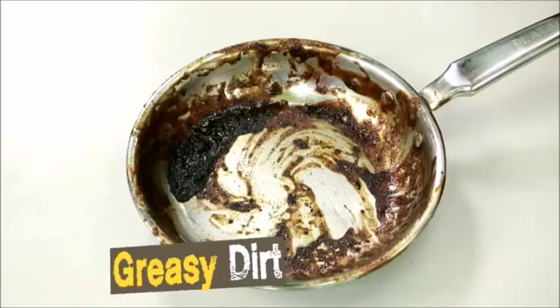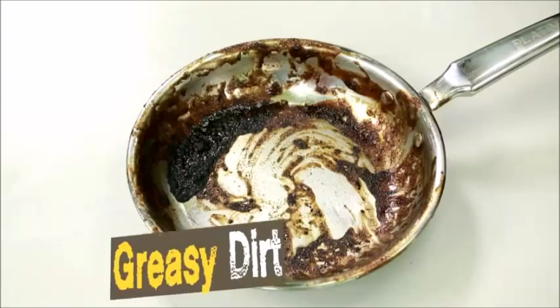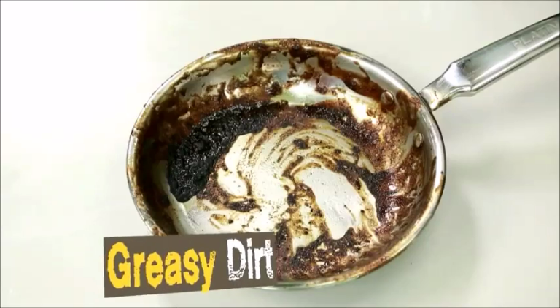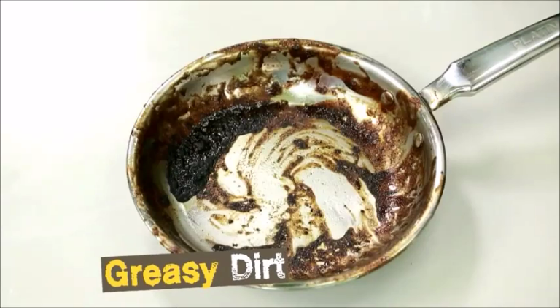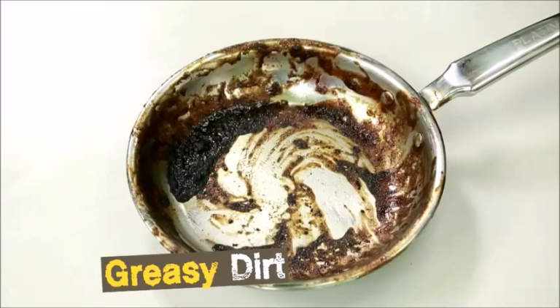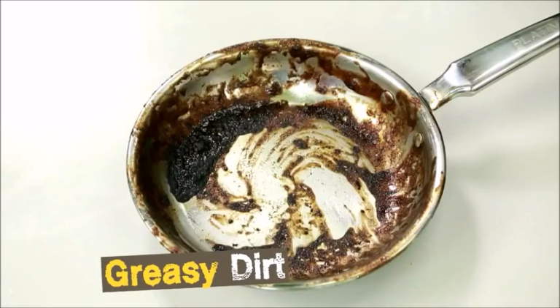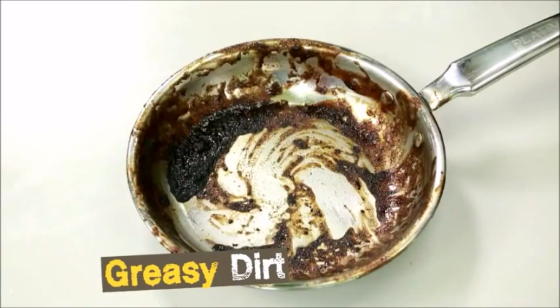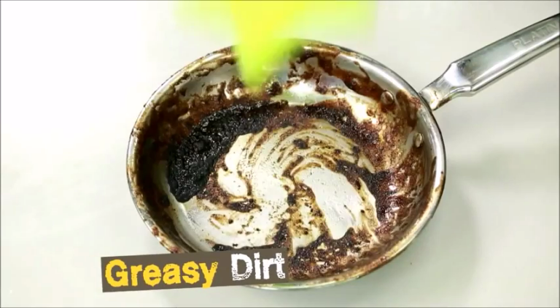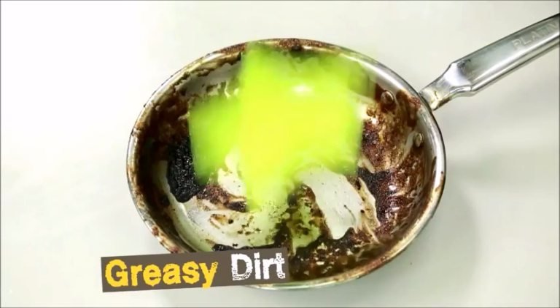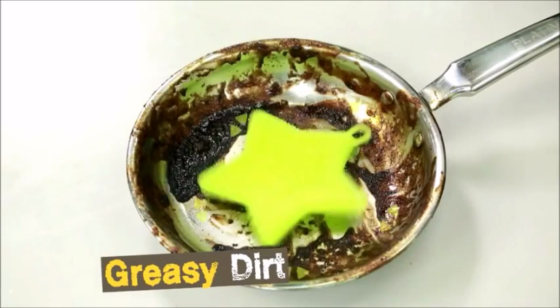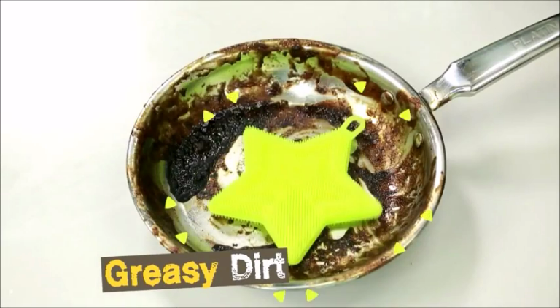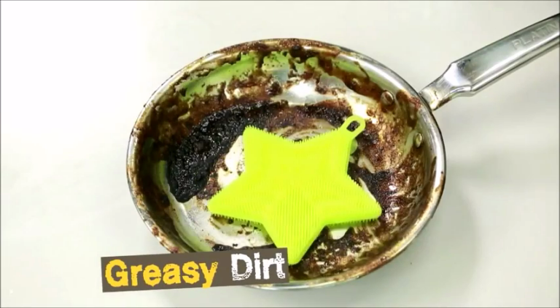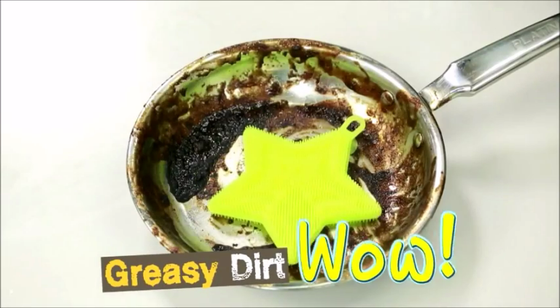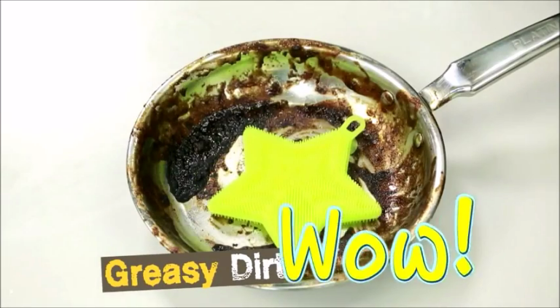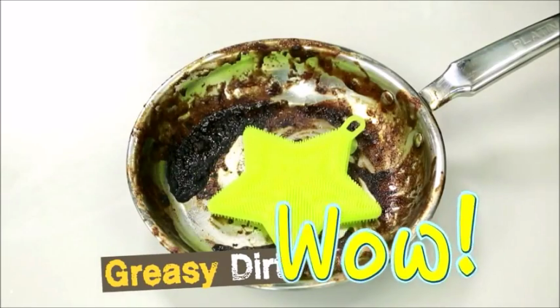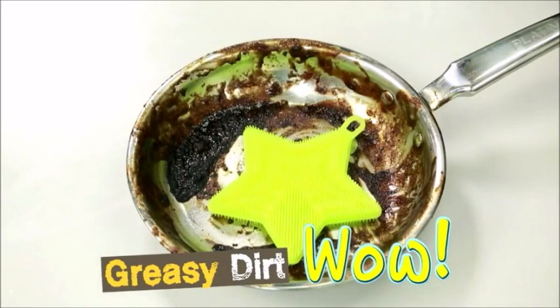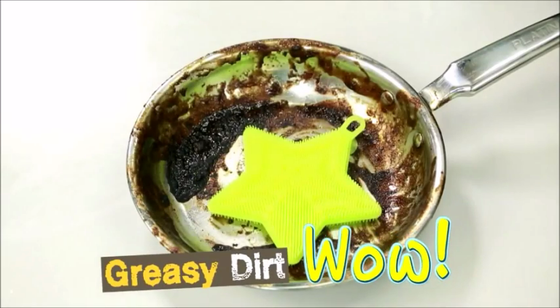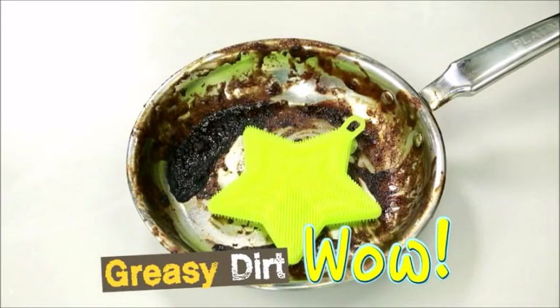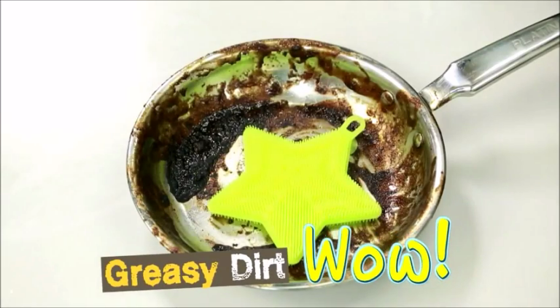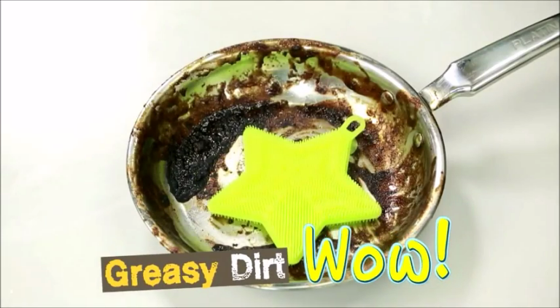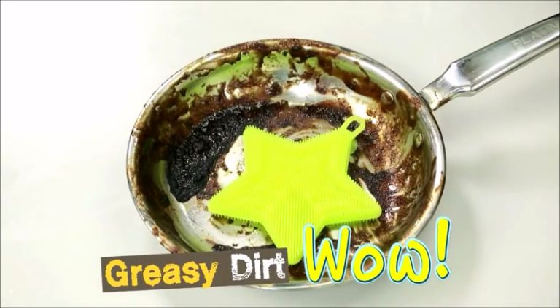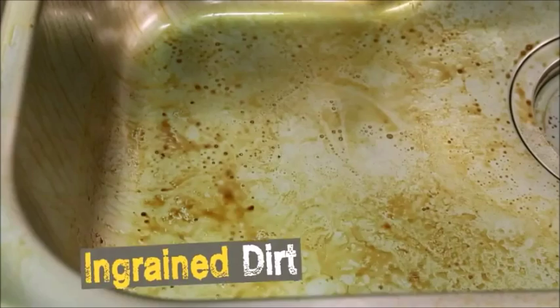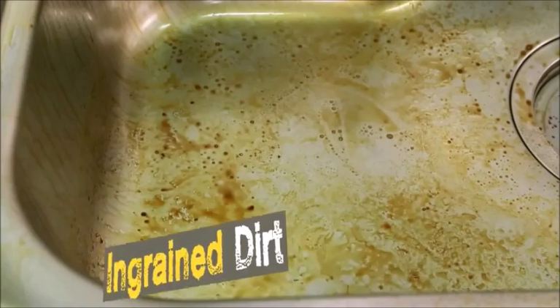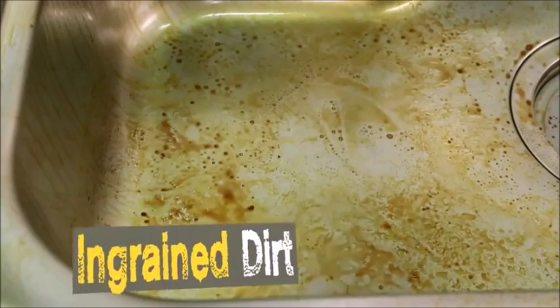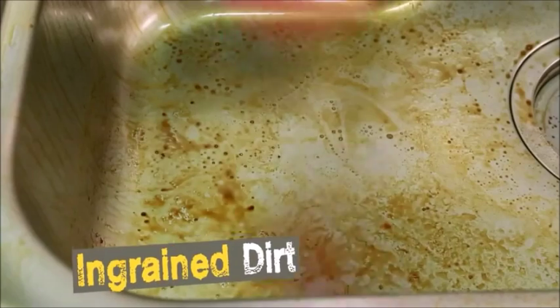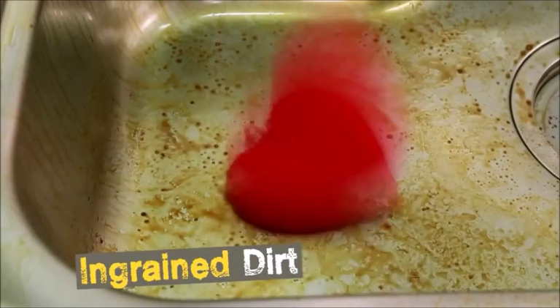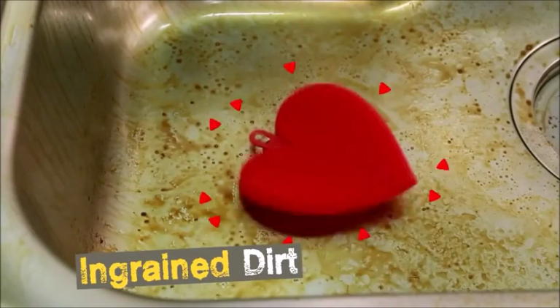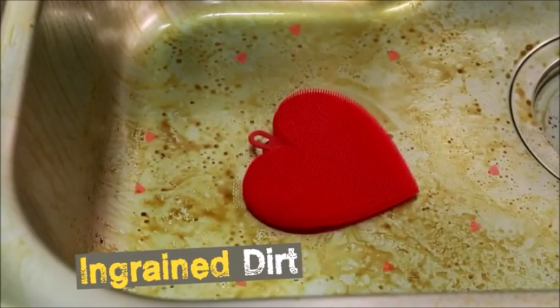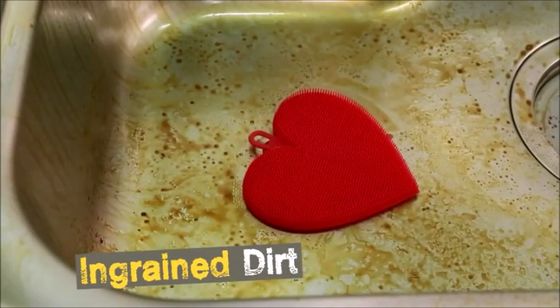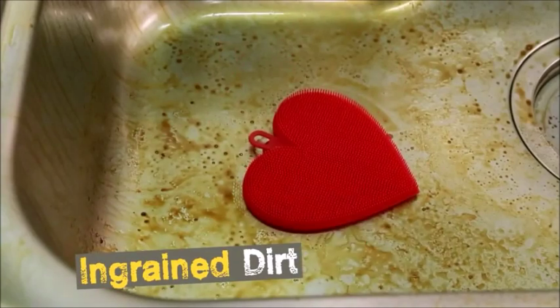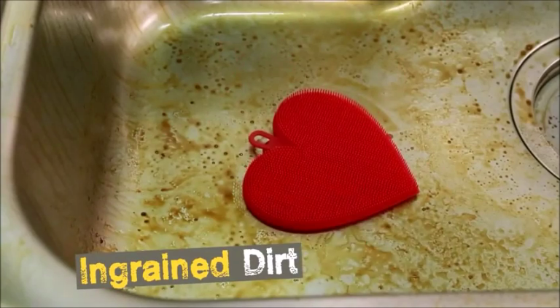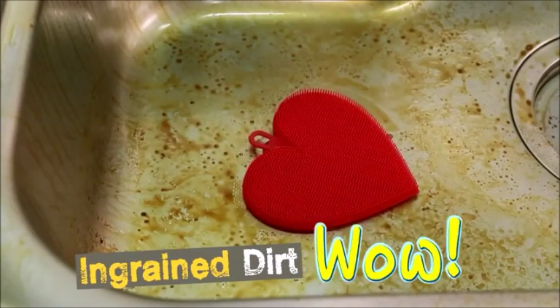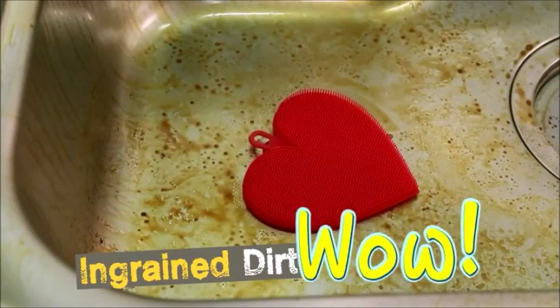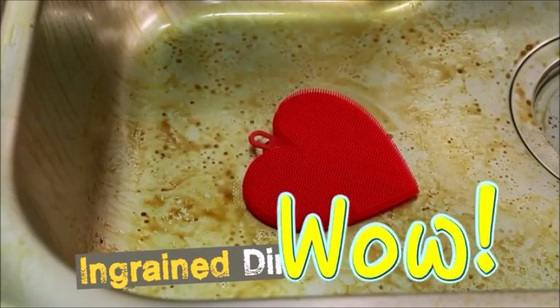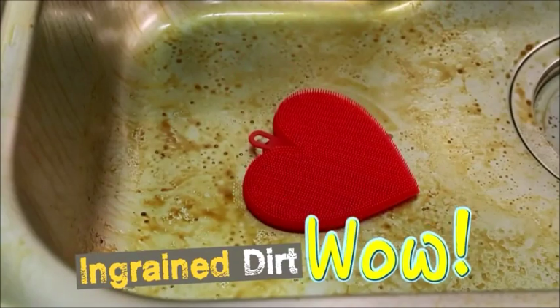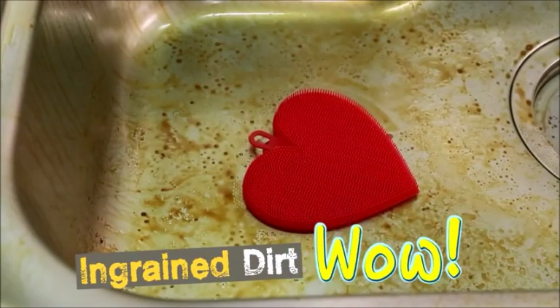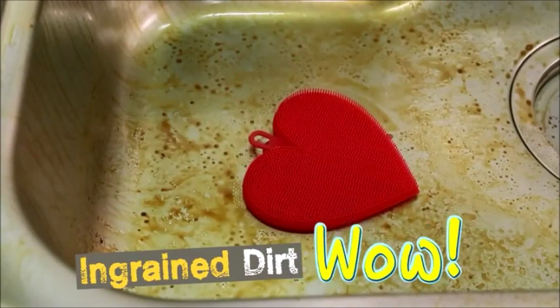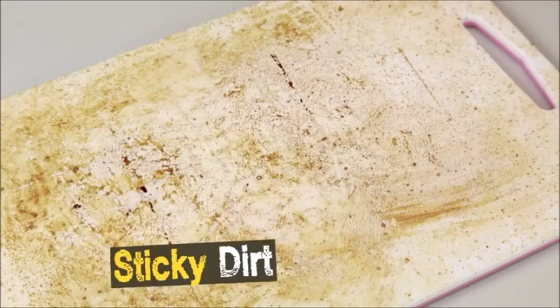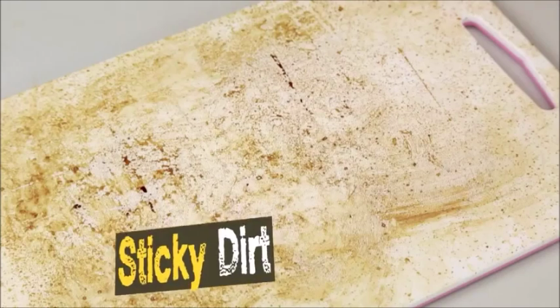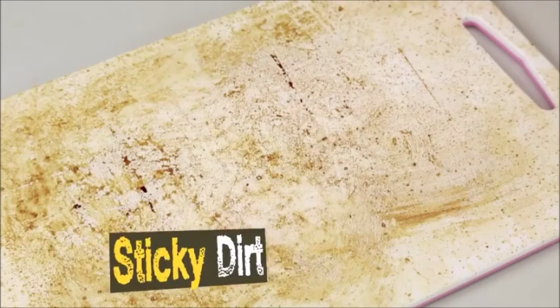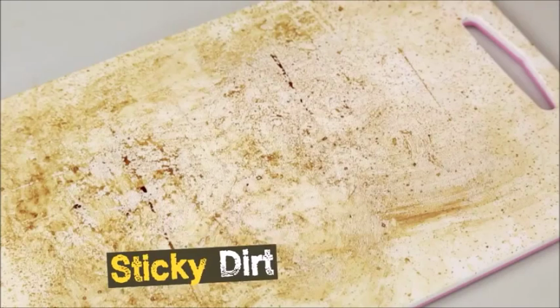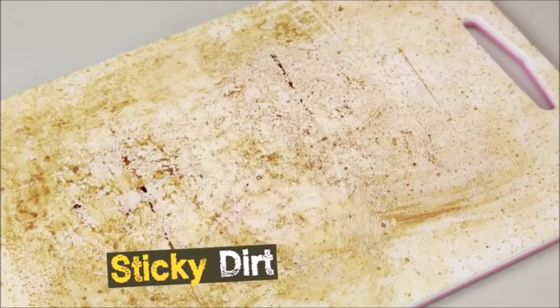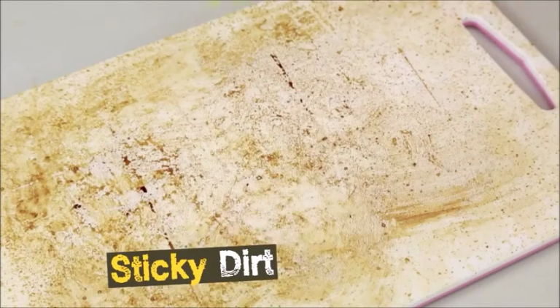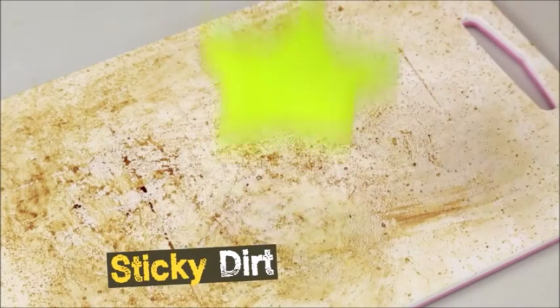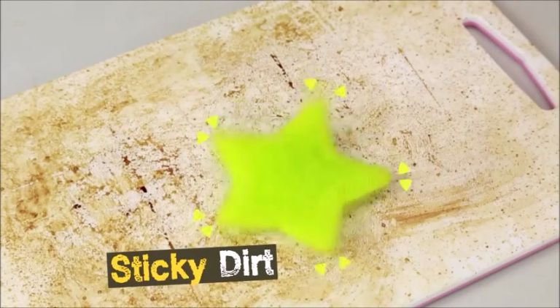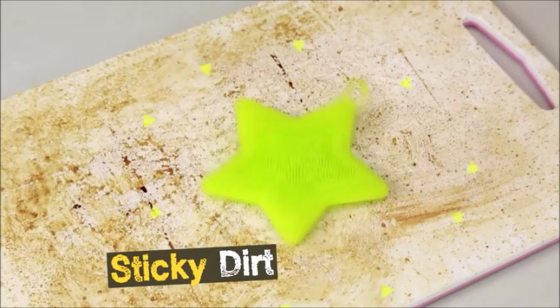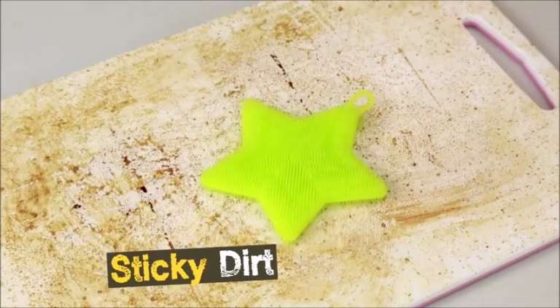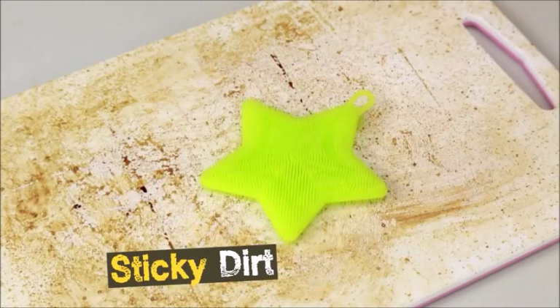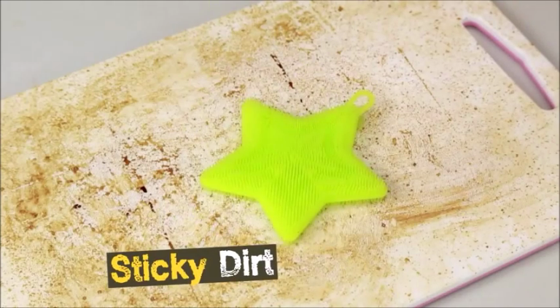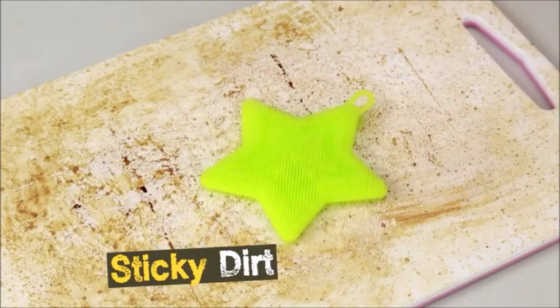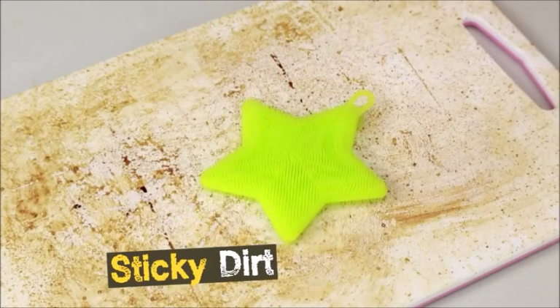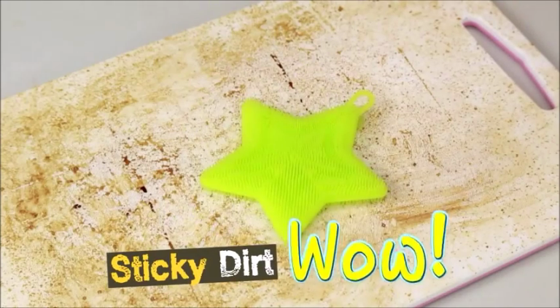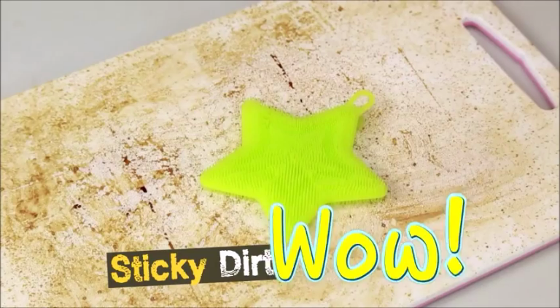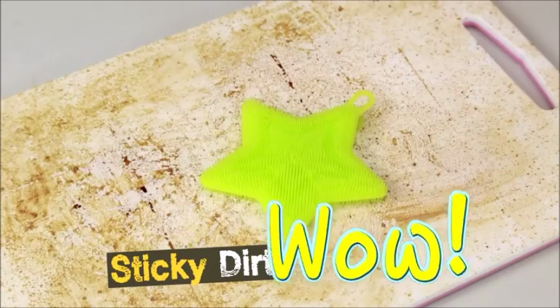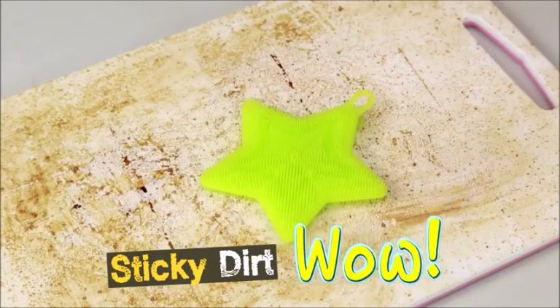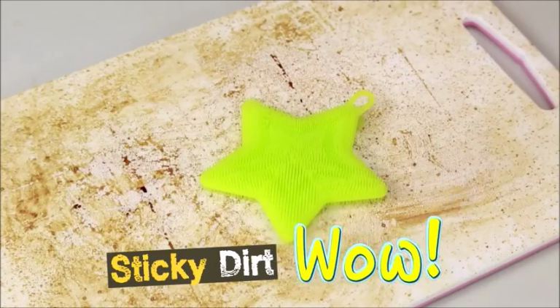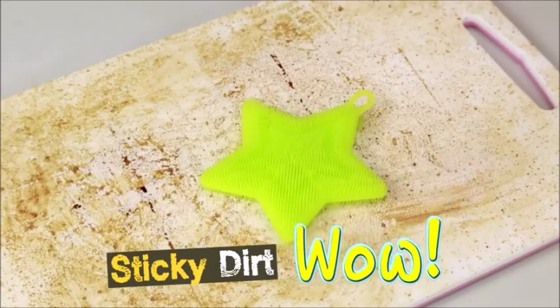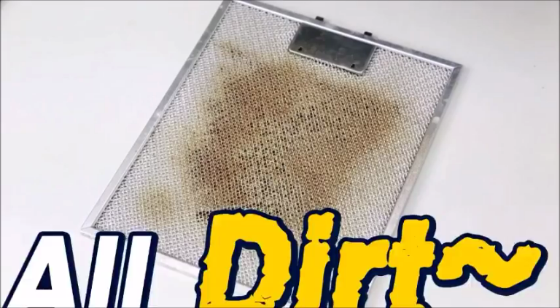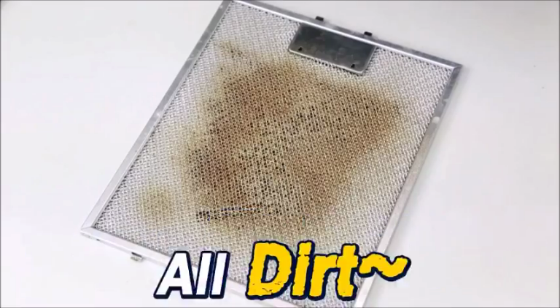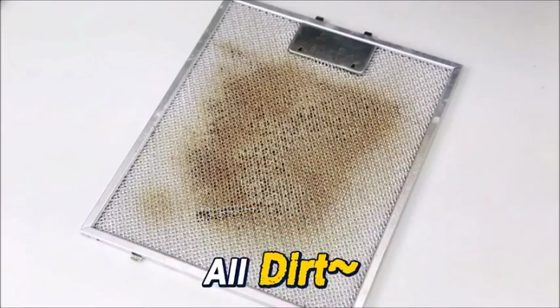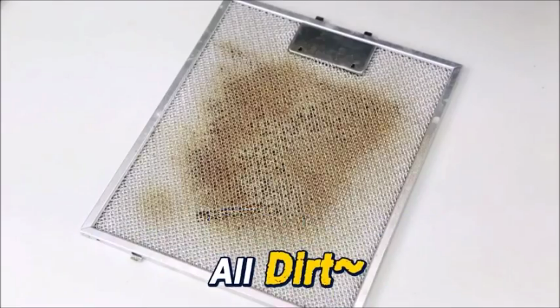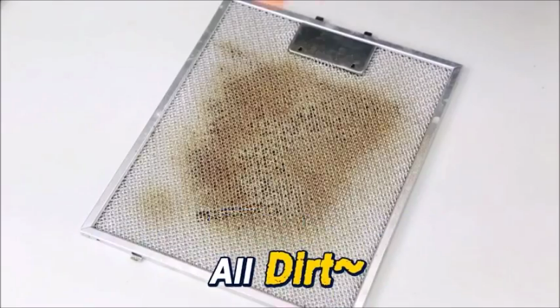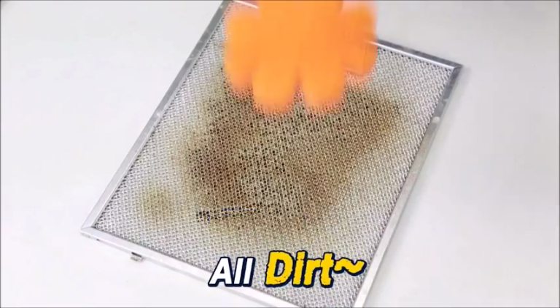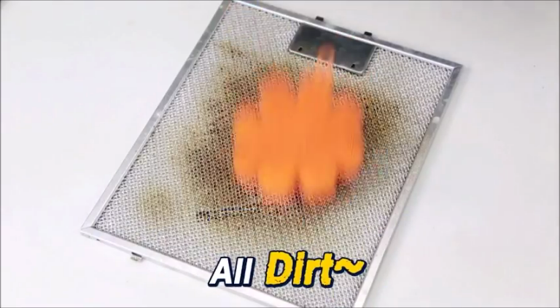Greasy dirt. Ingrained dirt. Sticky dirt. All dirt.